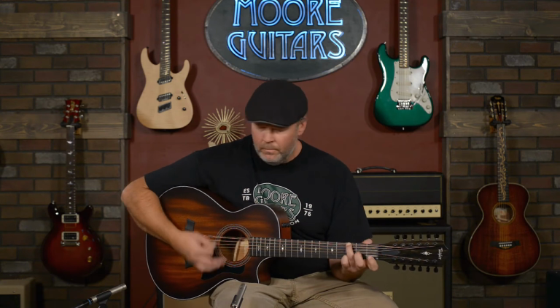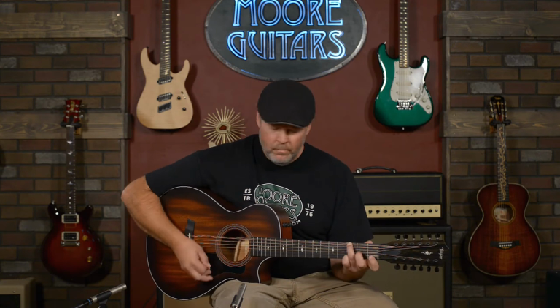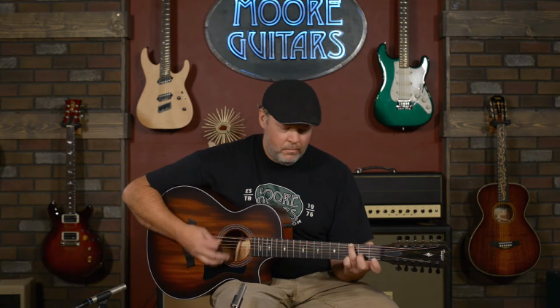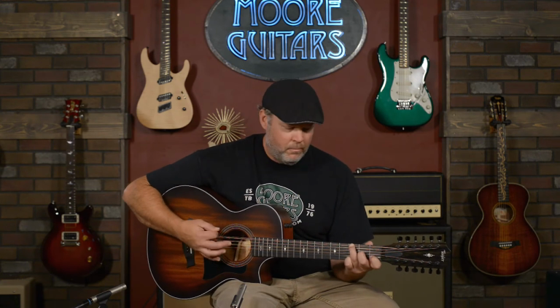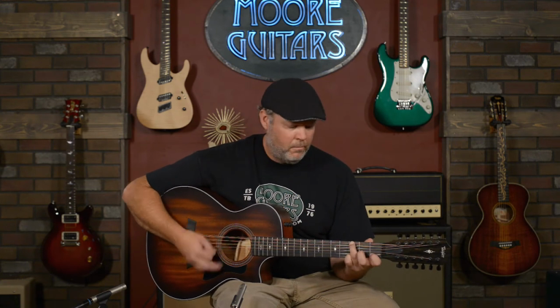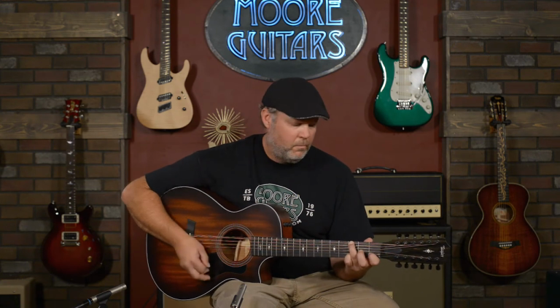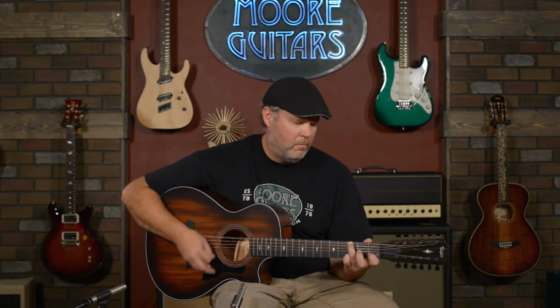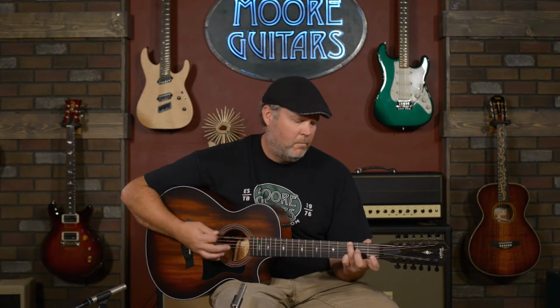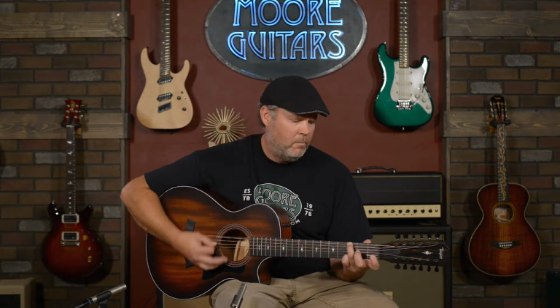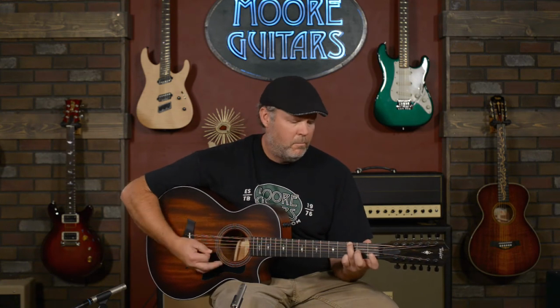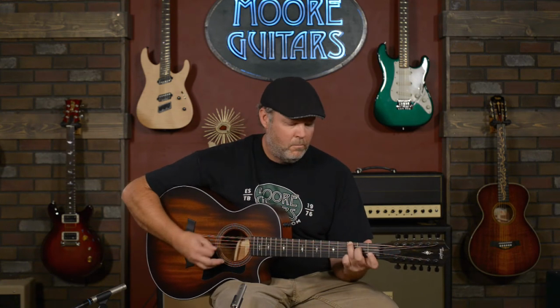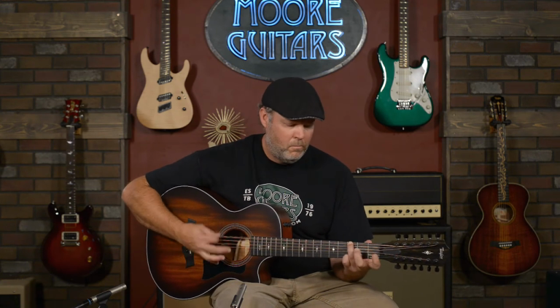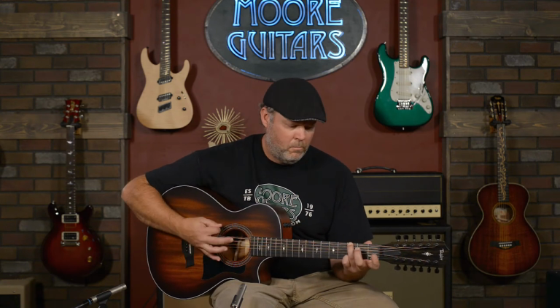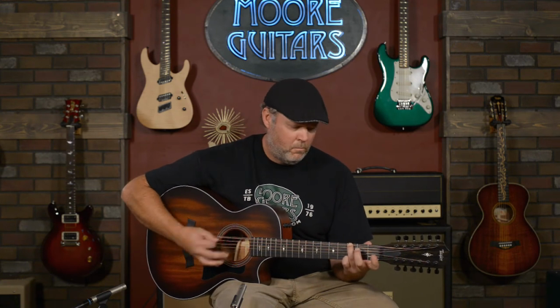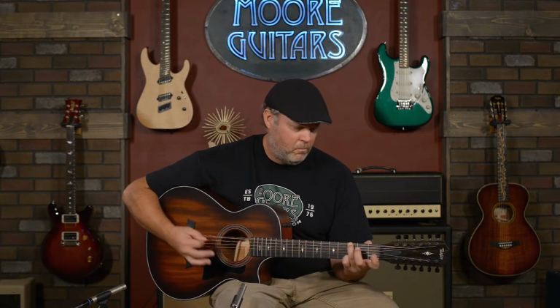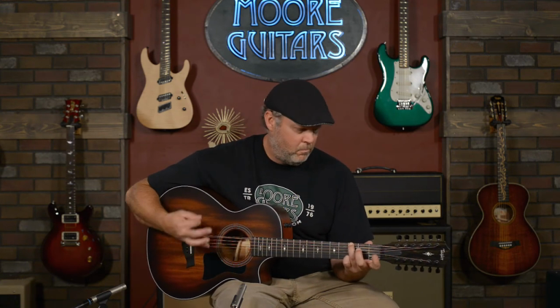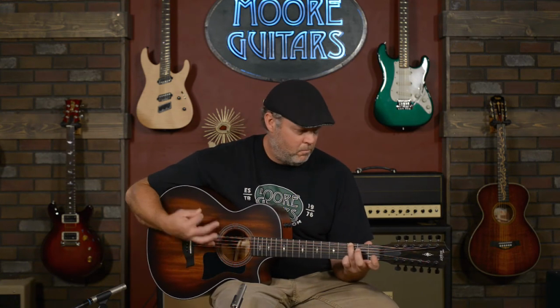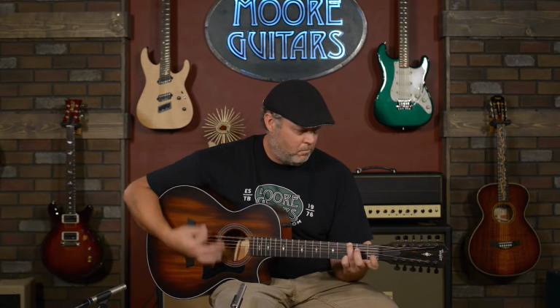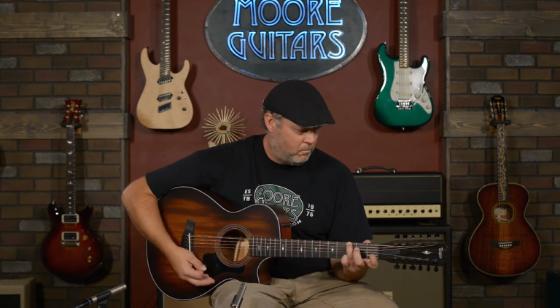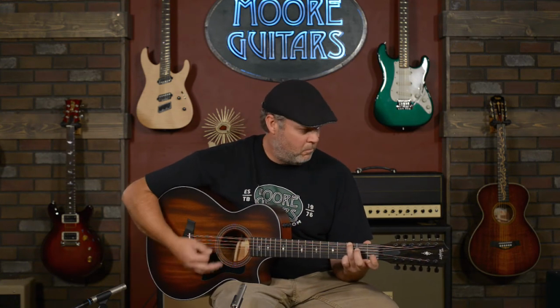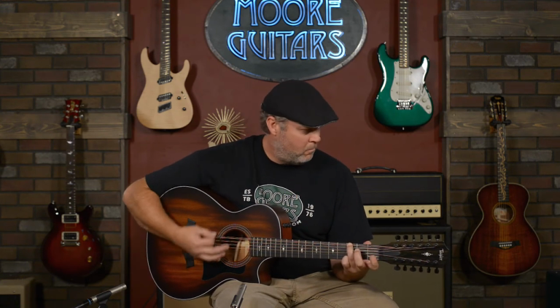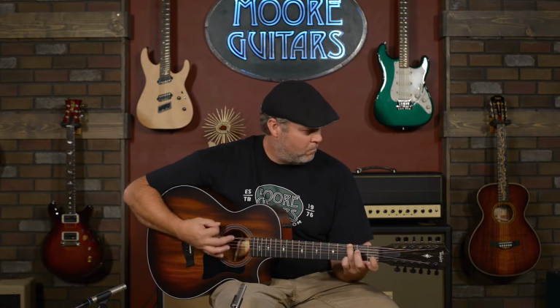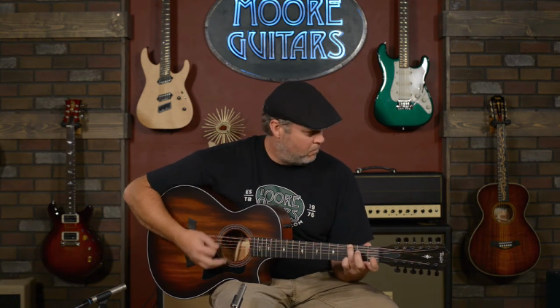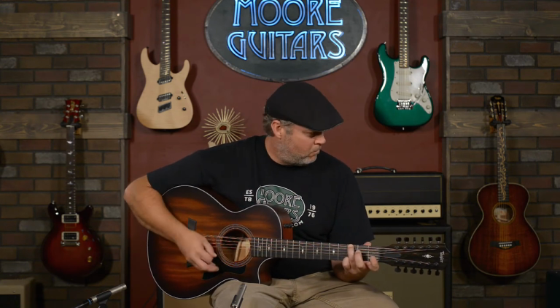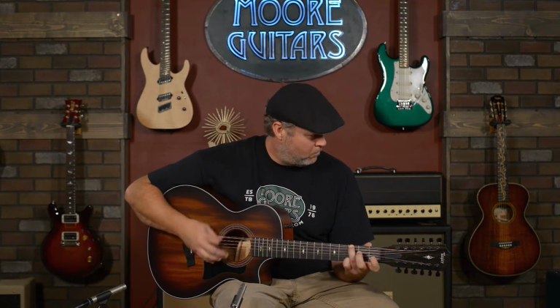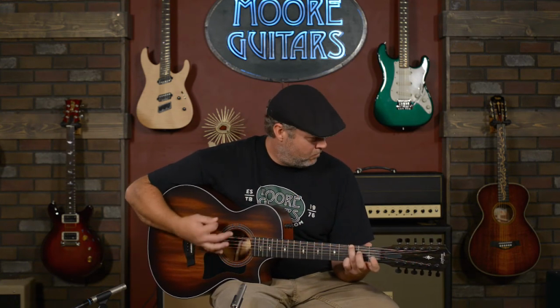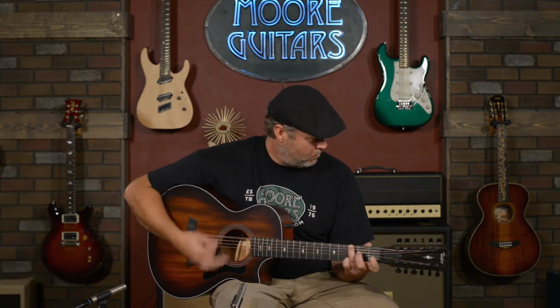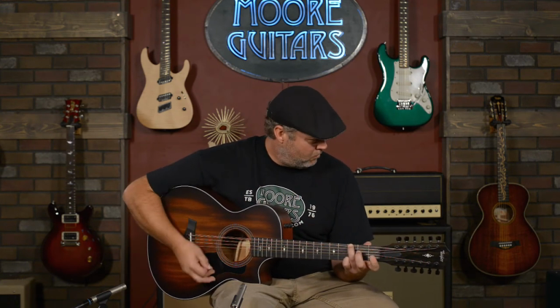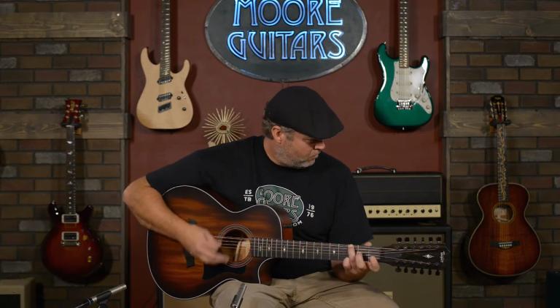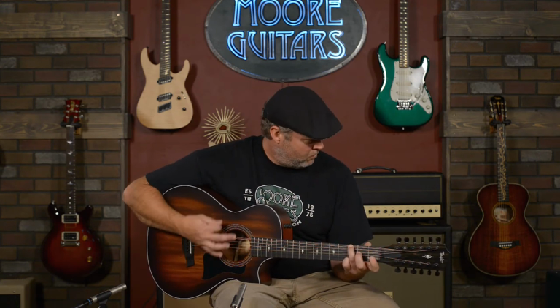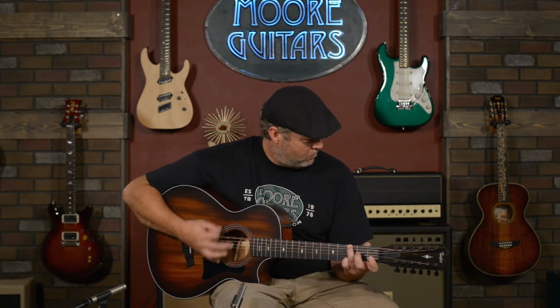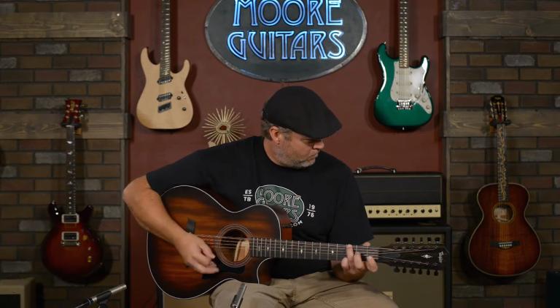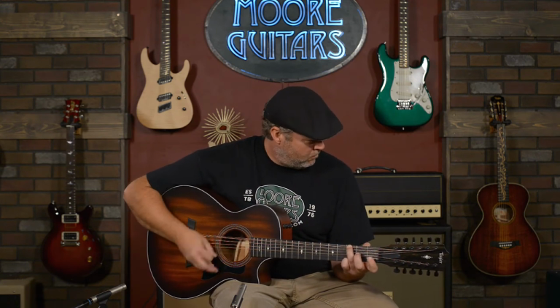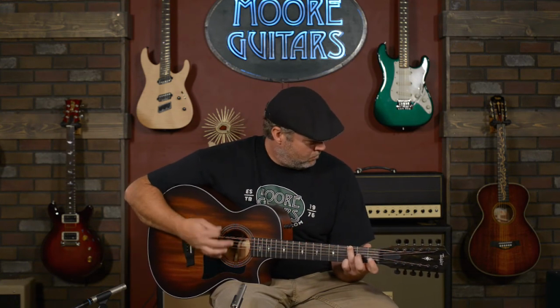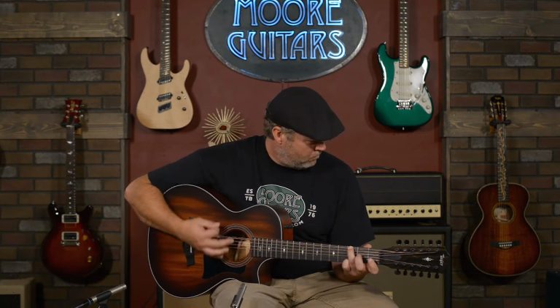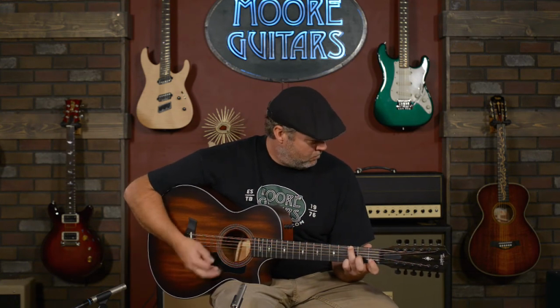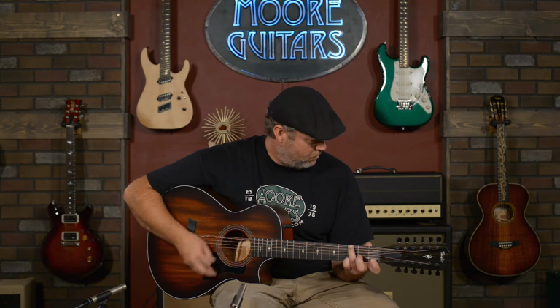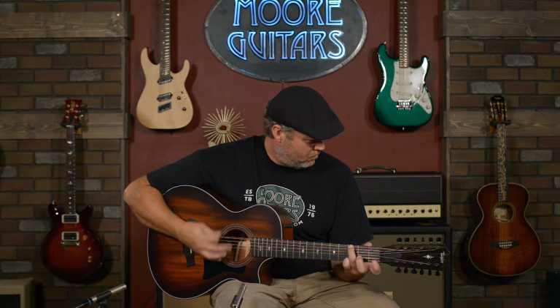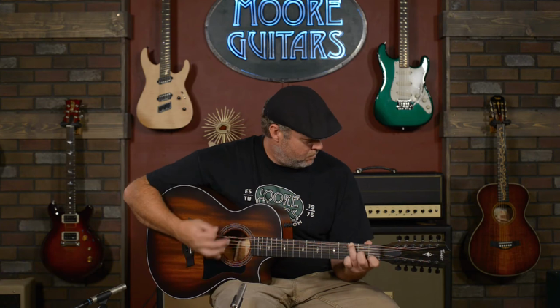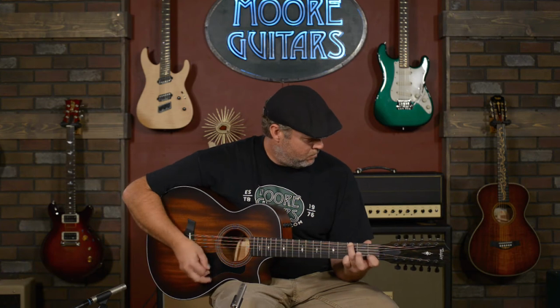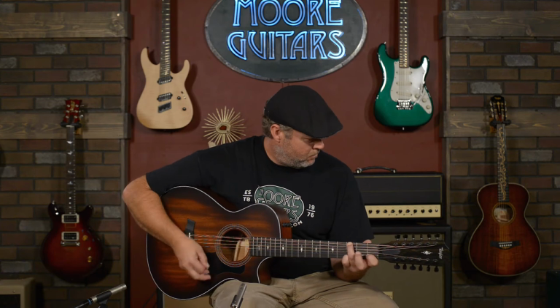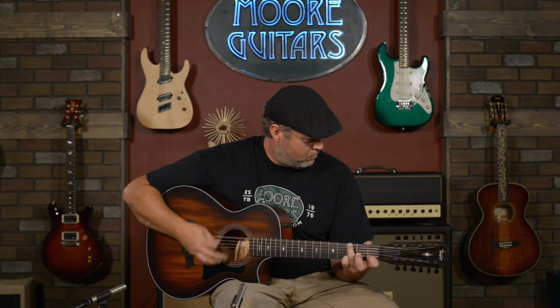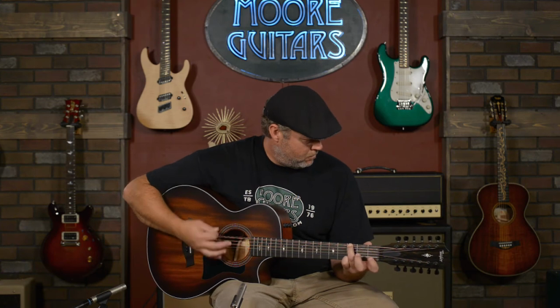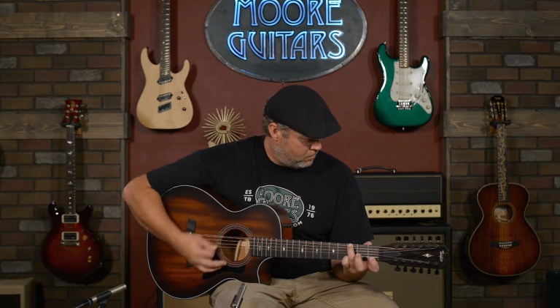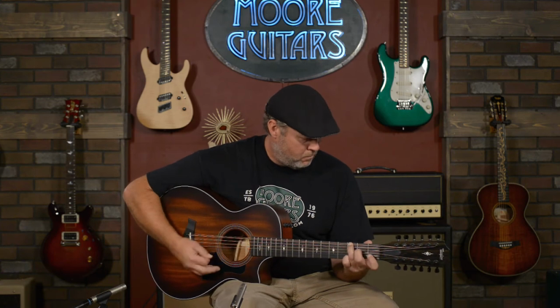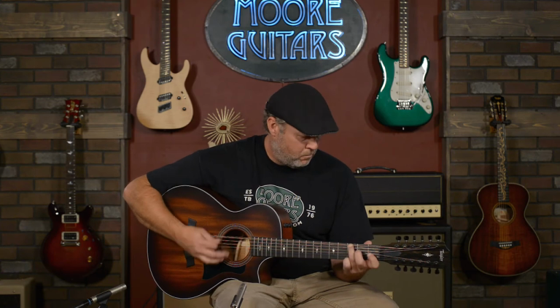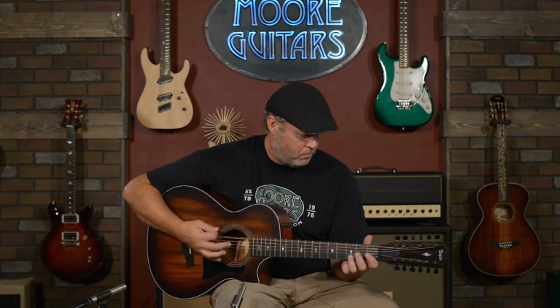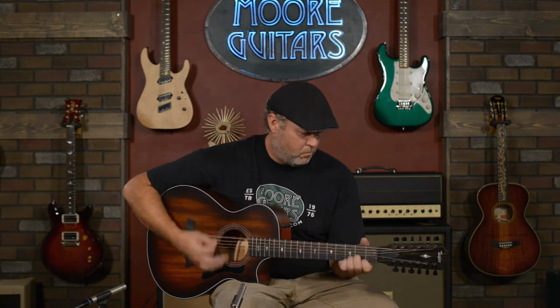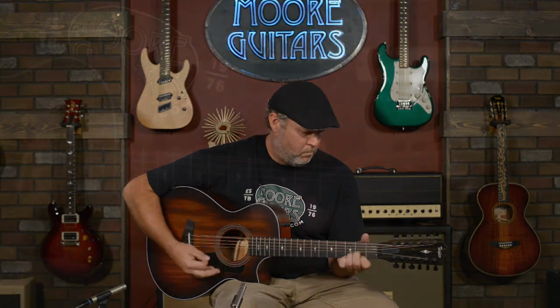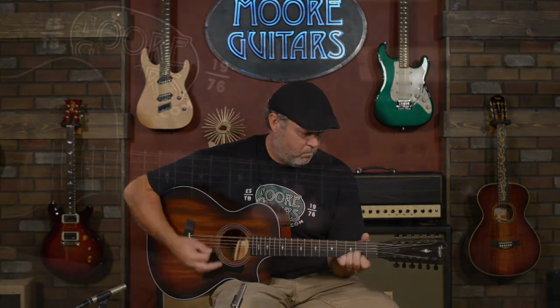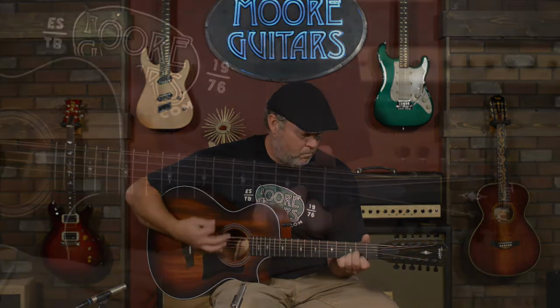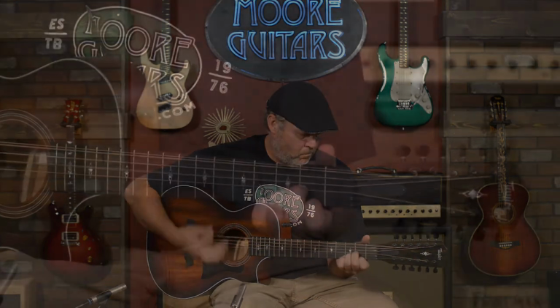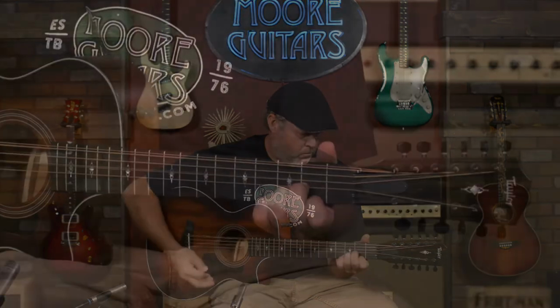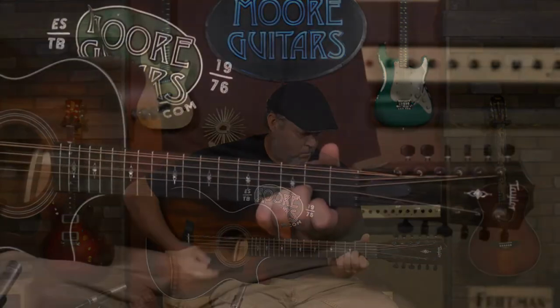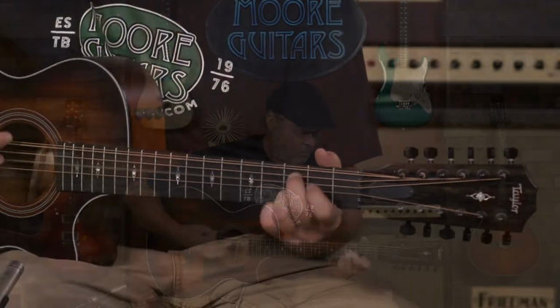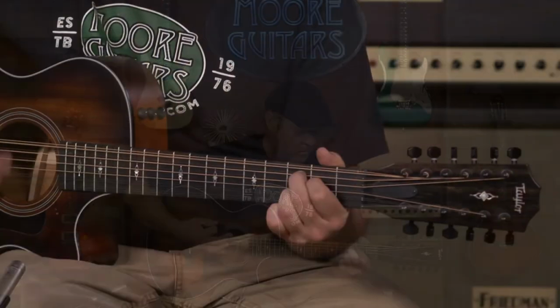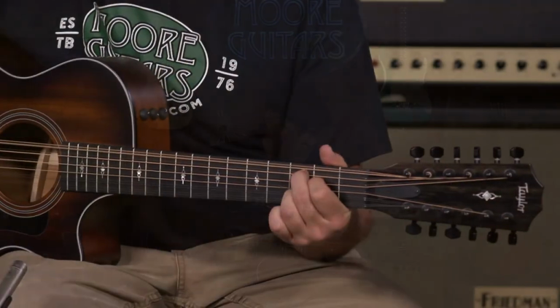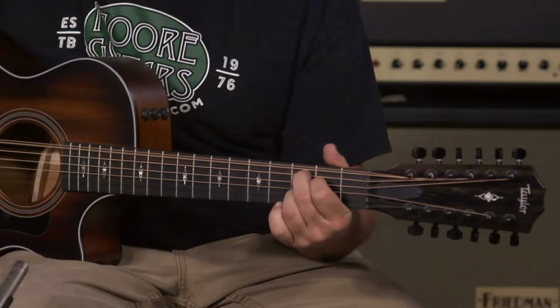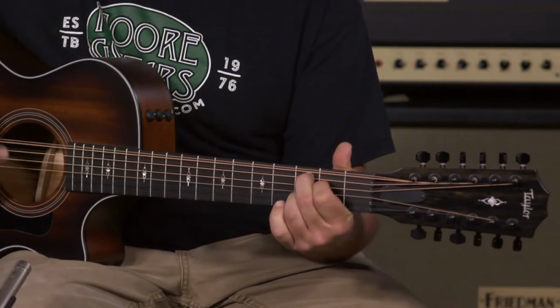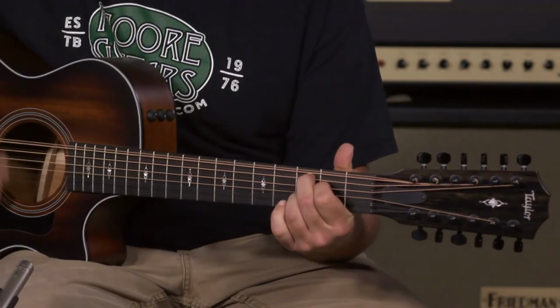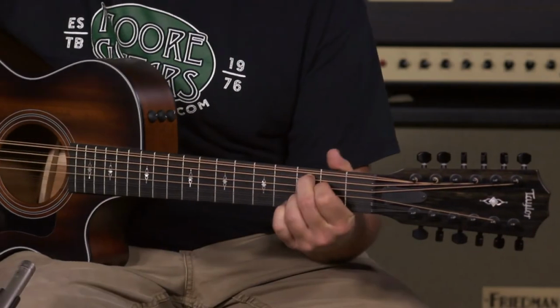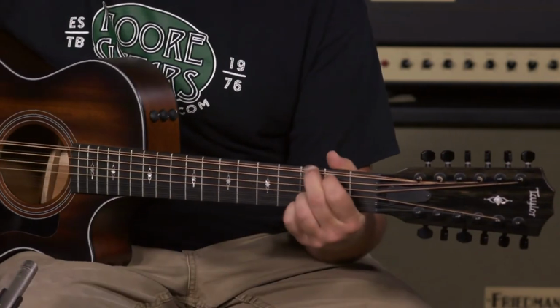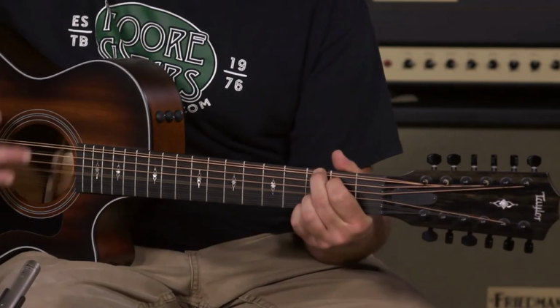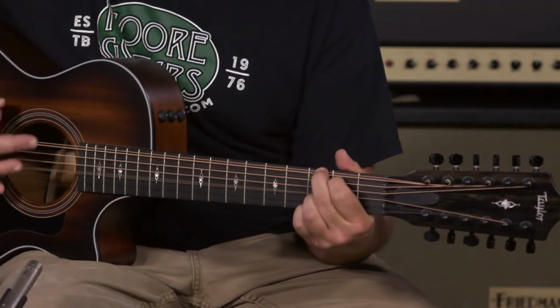It comes with a deluxe hard shell case. The Taylor Grand Concert 362 CE 12-string — it's here at More Guitars.